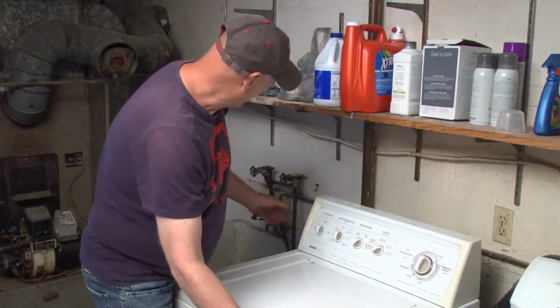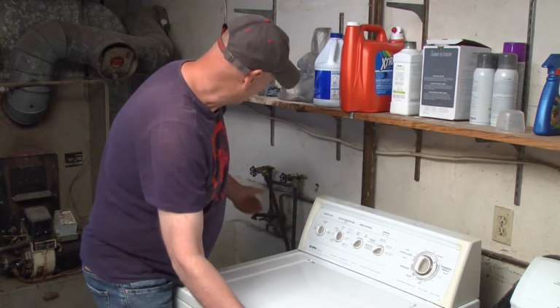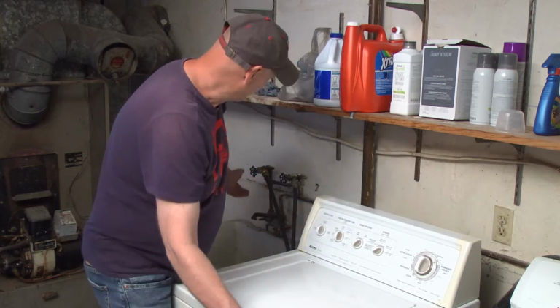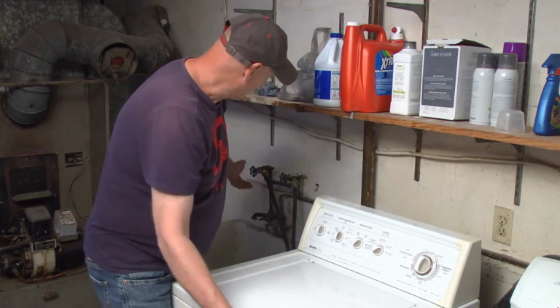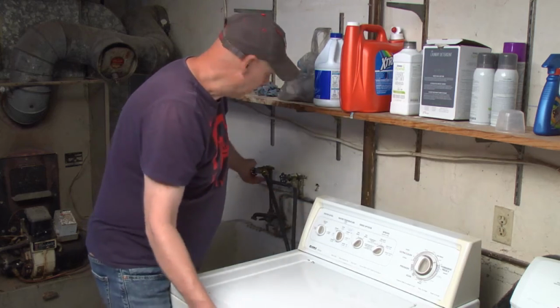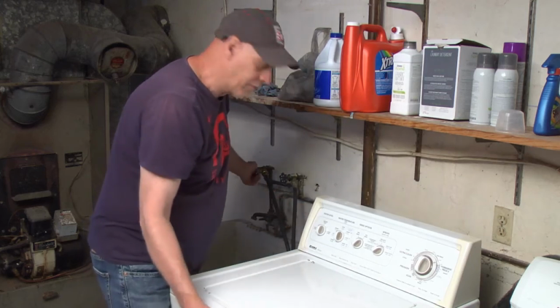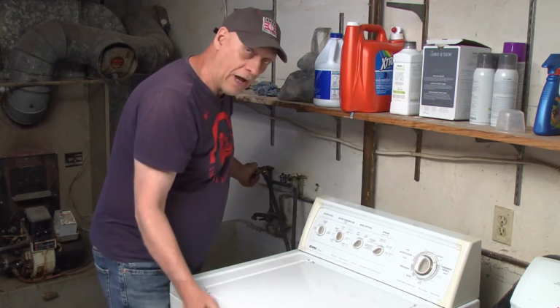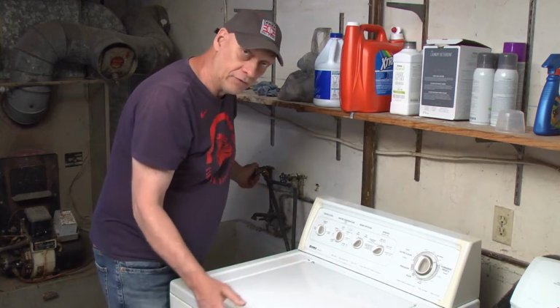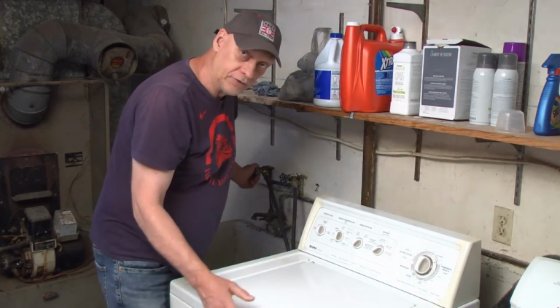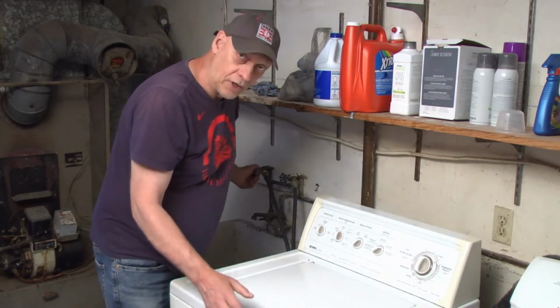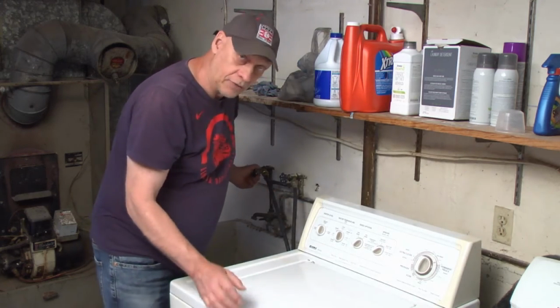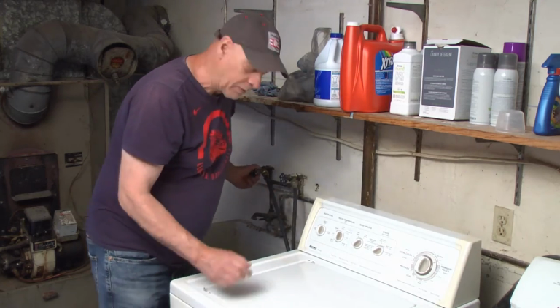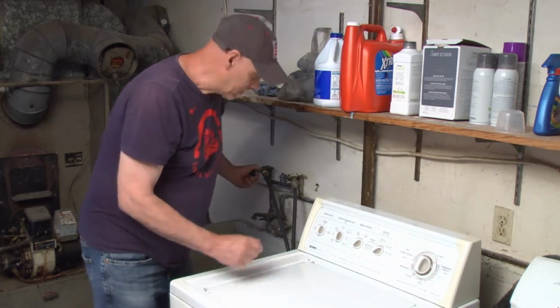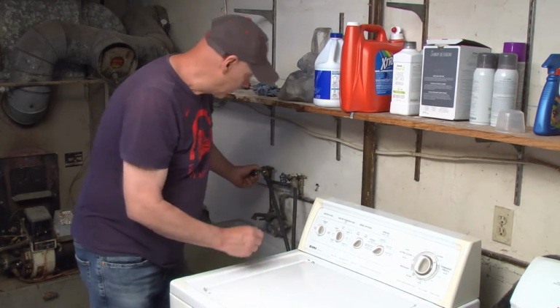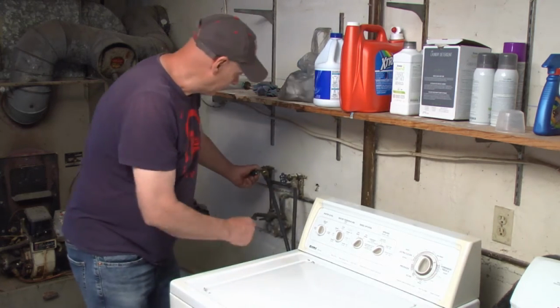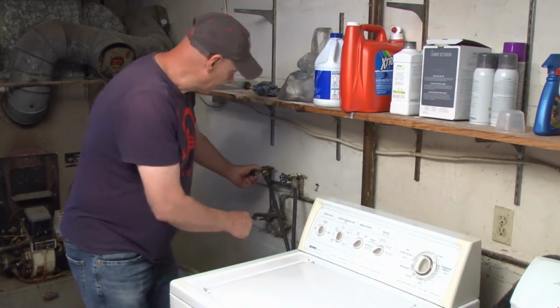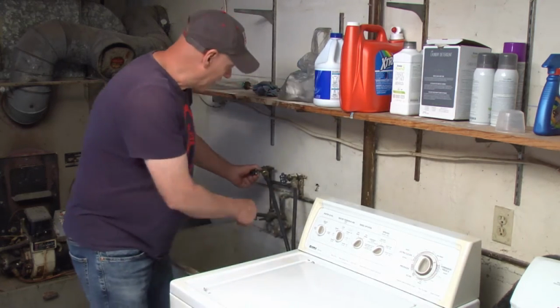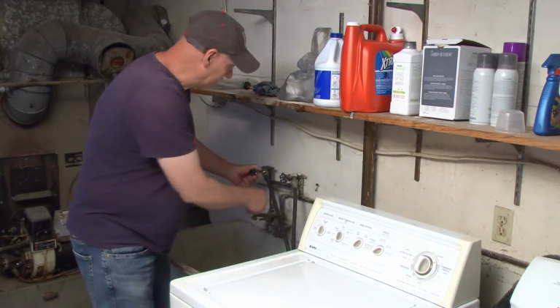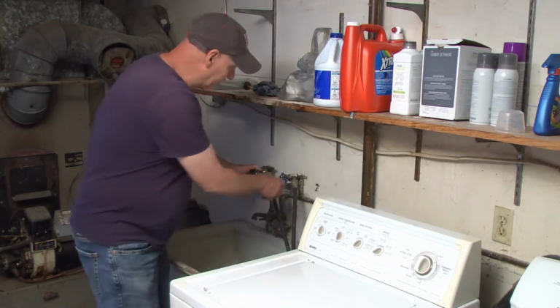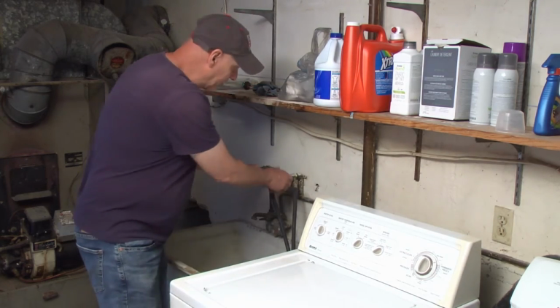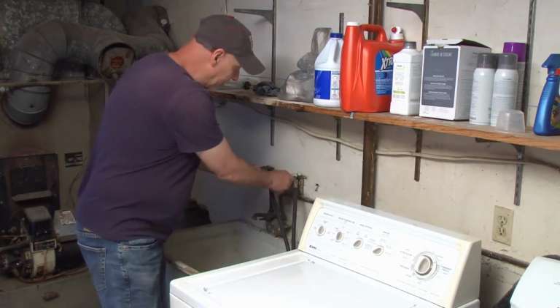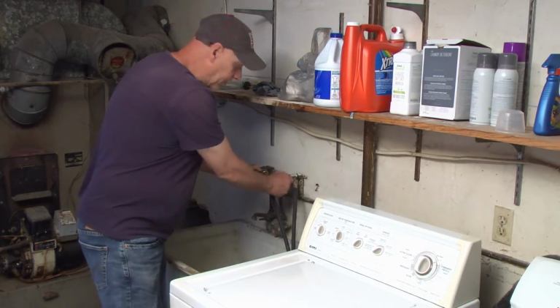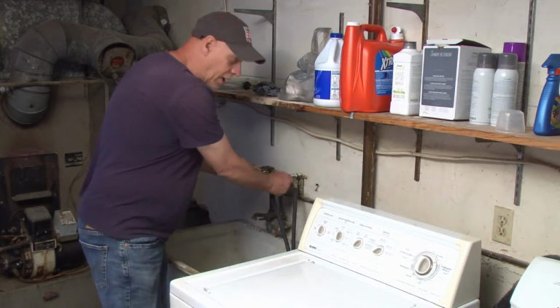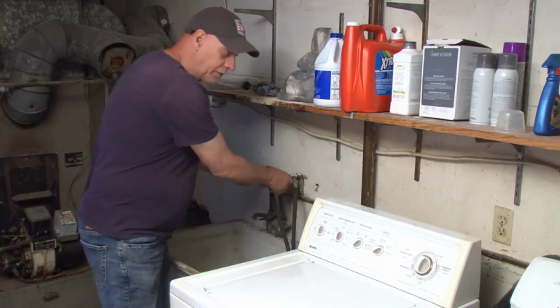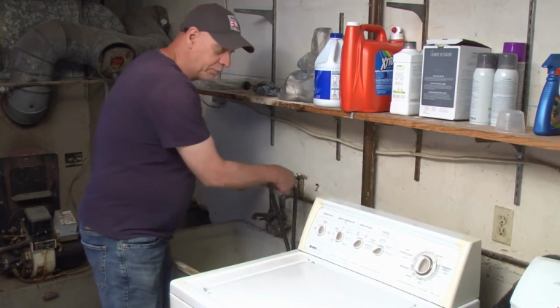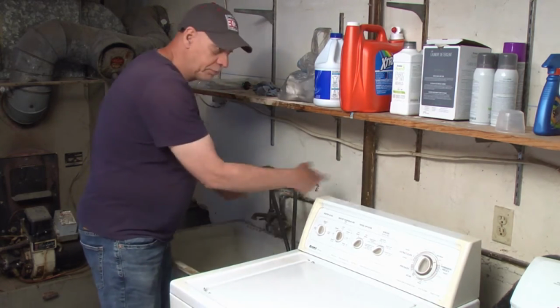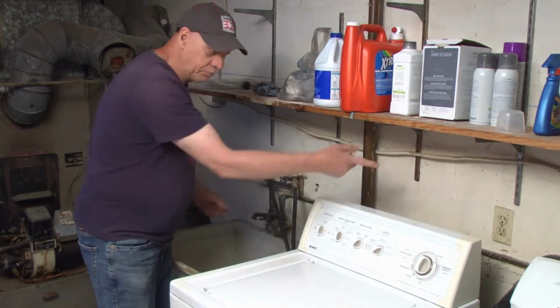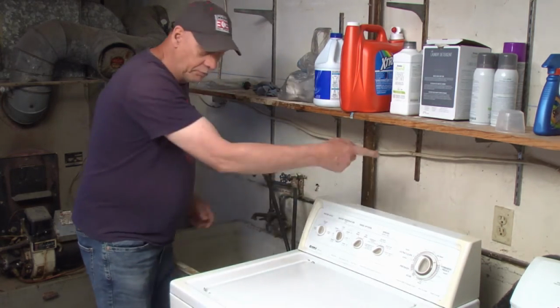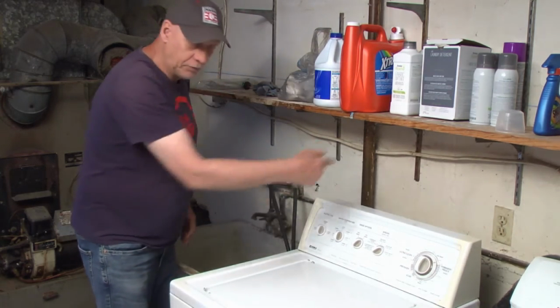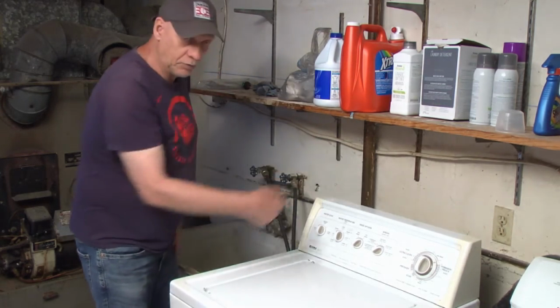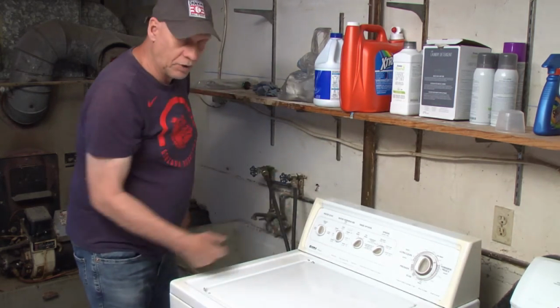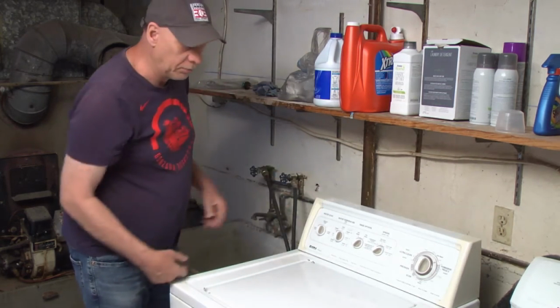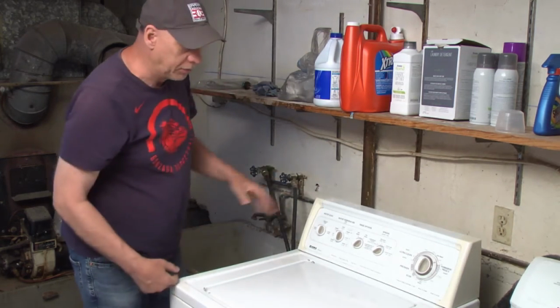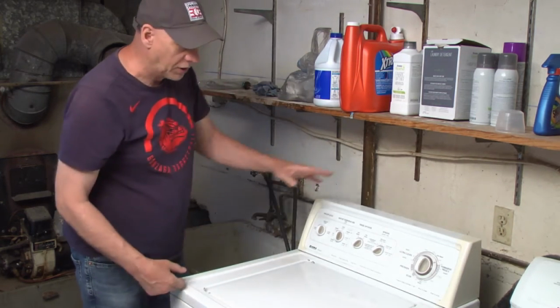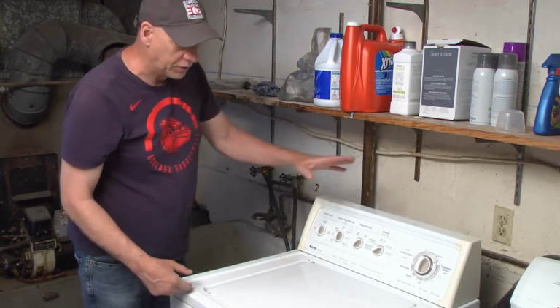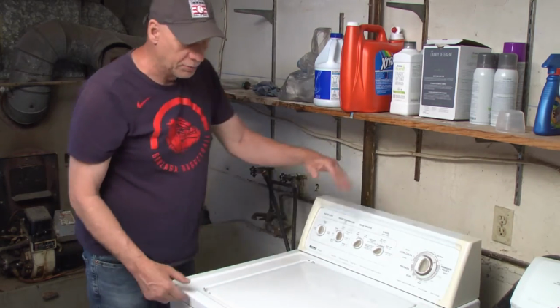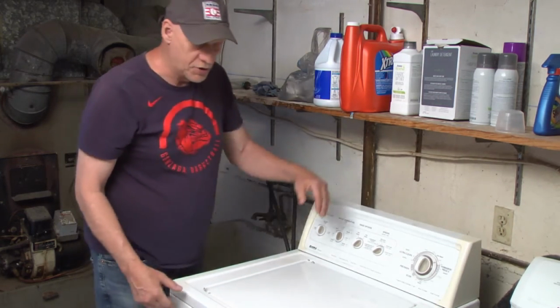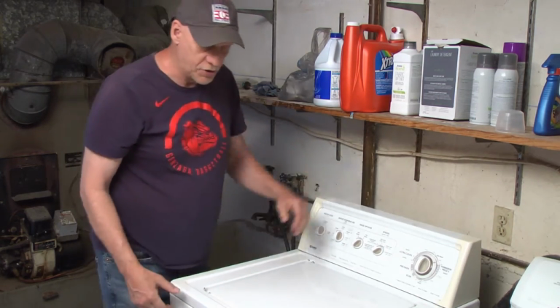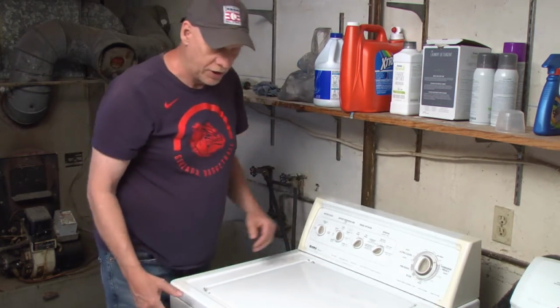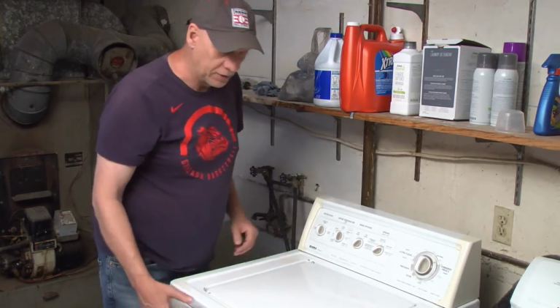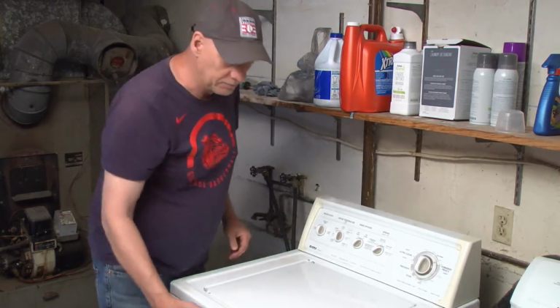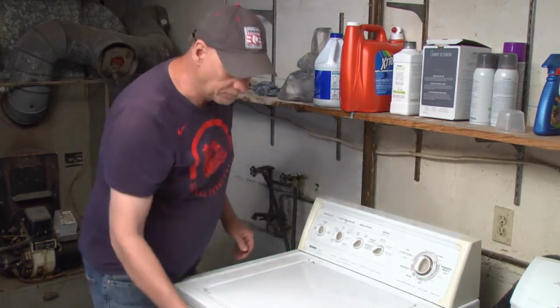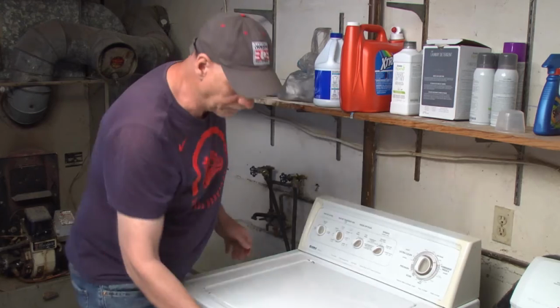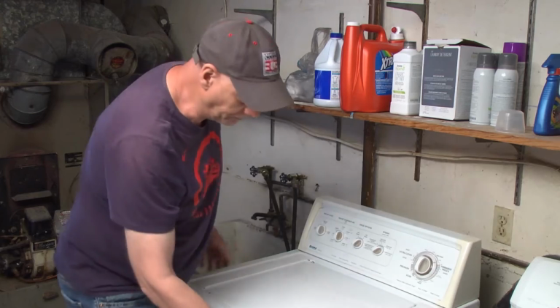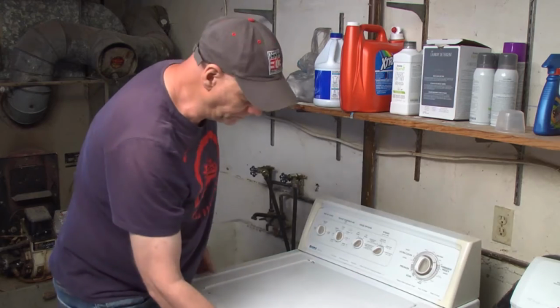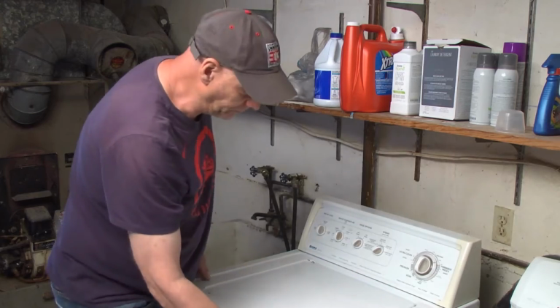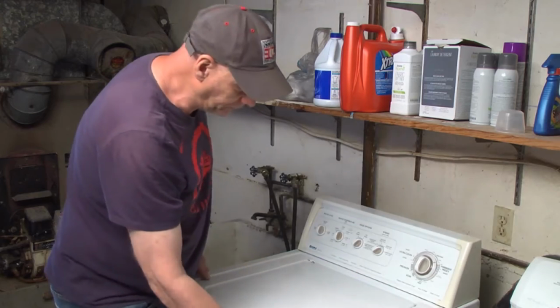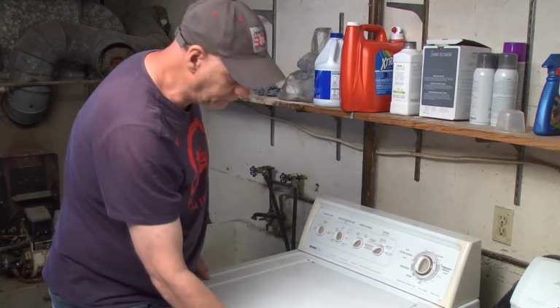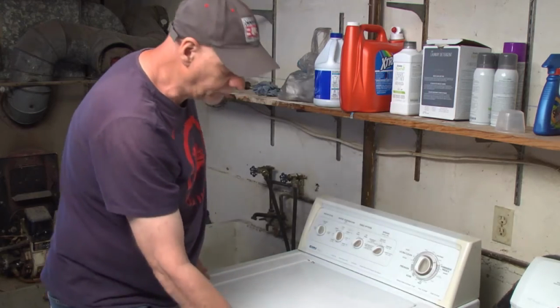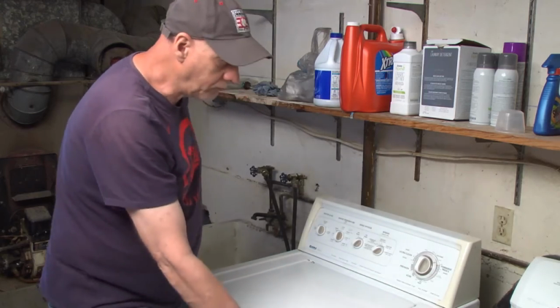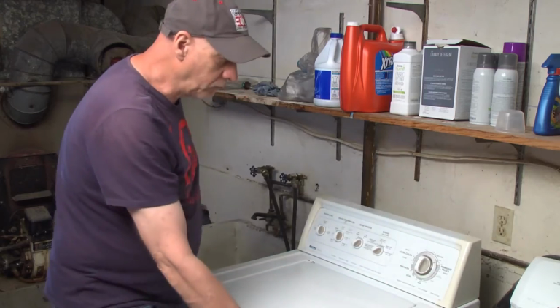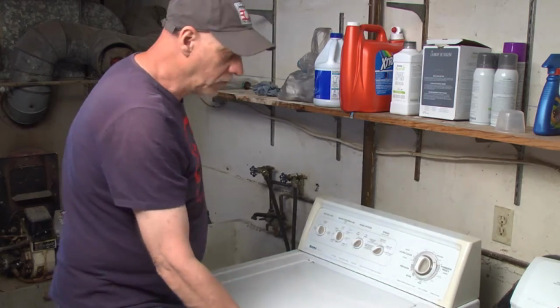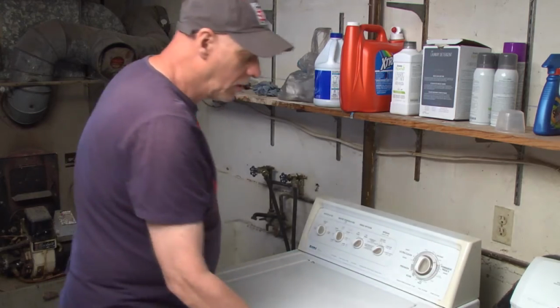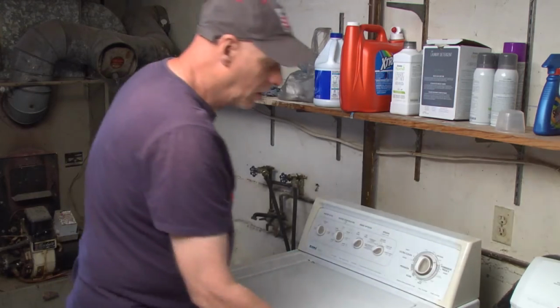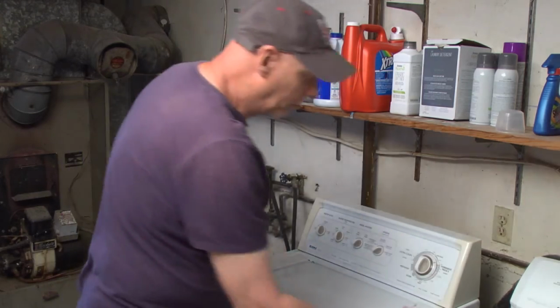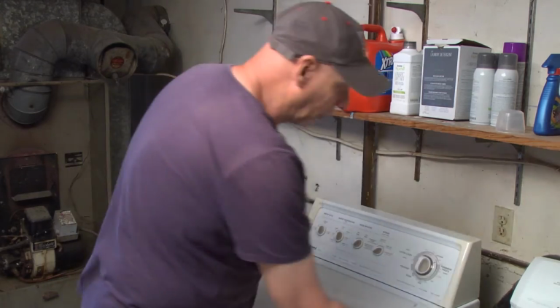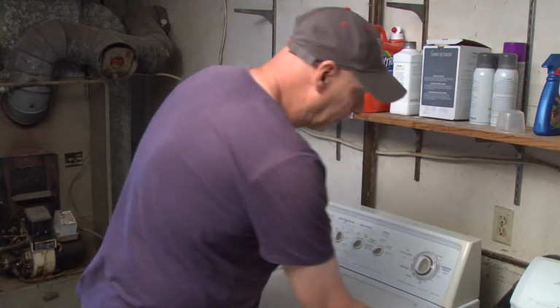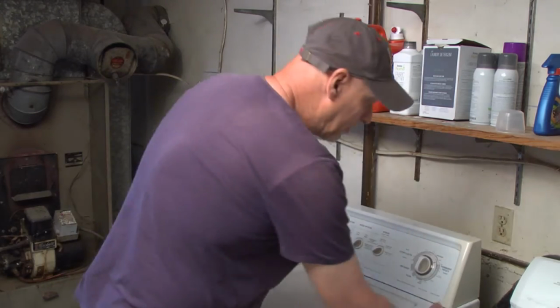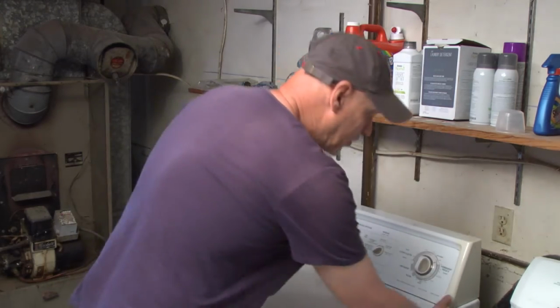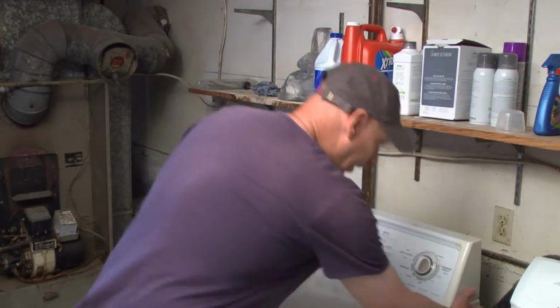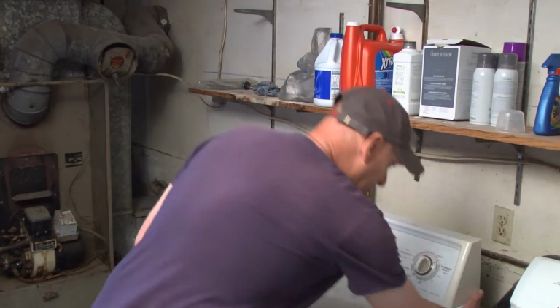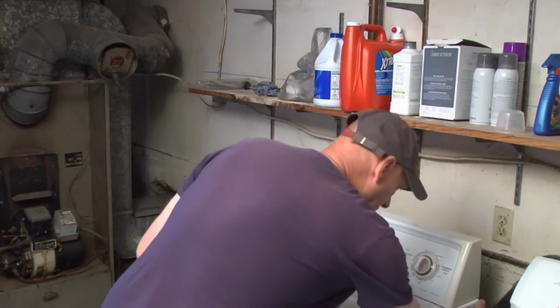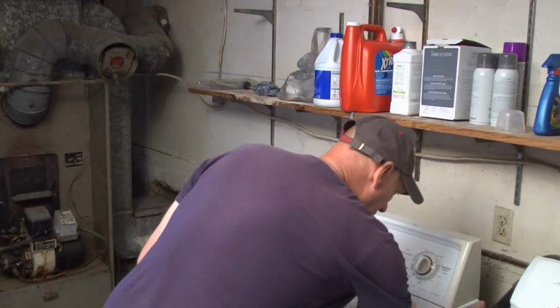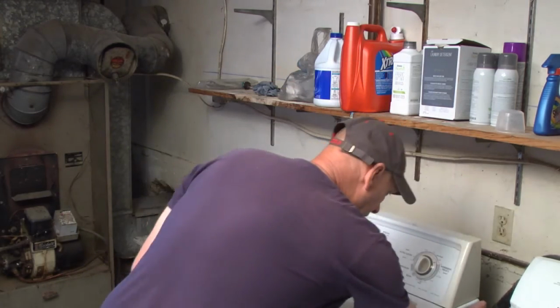Turn your valves off. Make sure your valves are turned off. Unplug your machine. Pull the machine around.